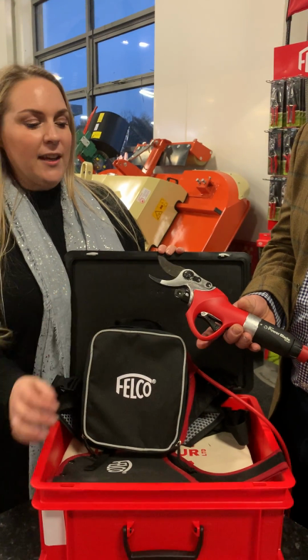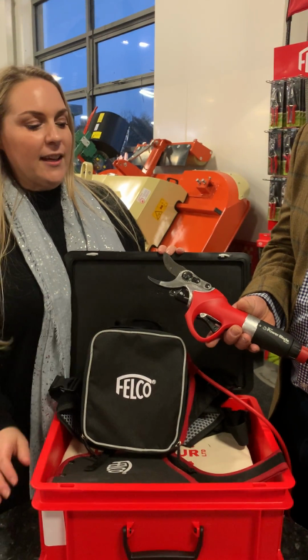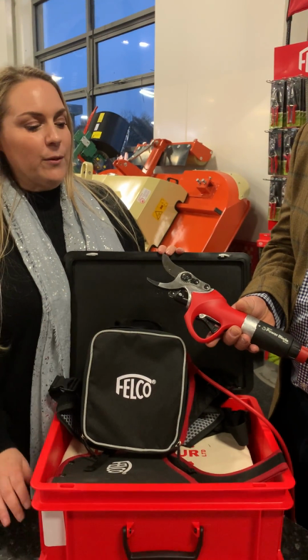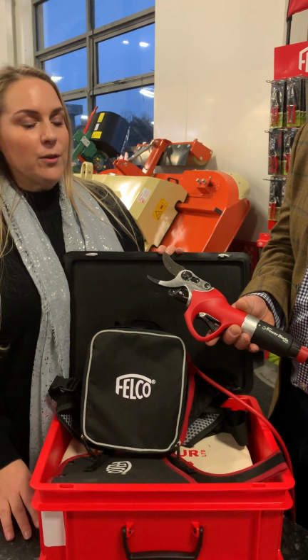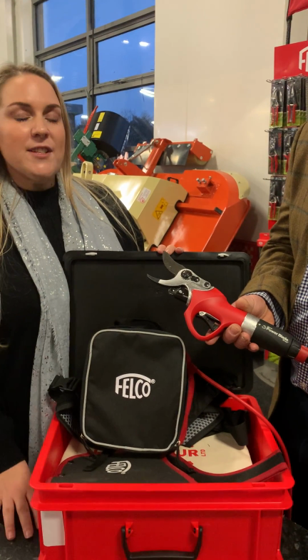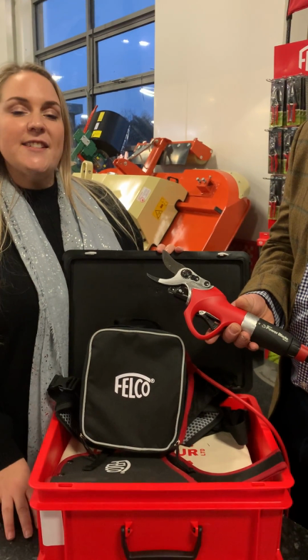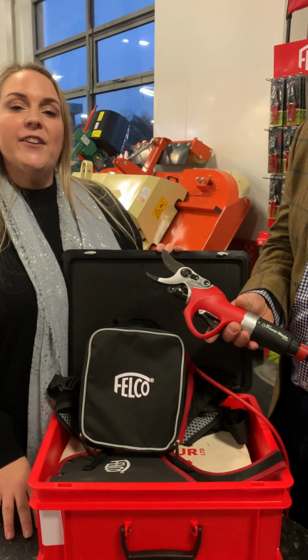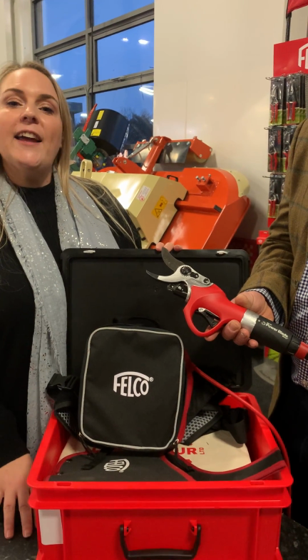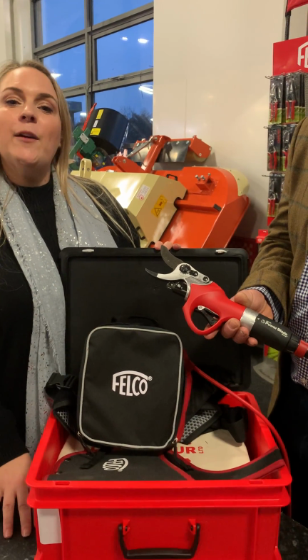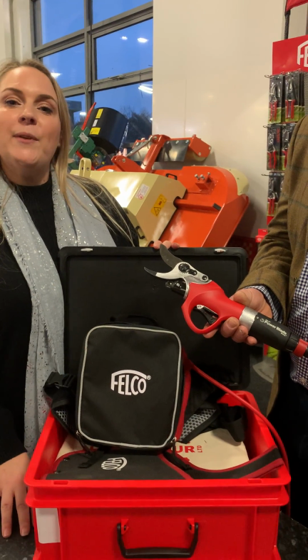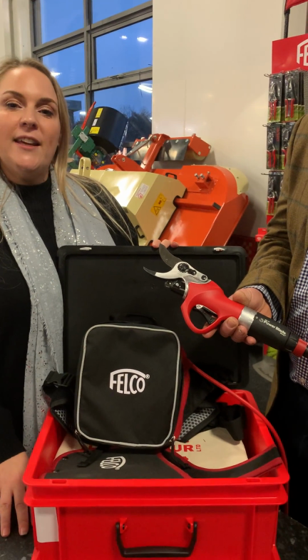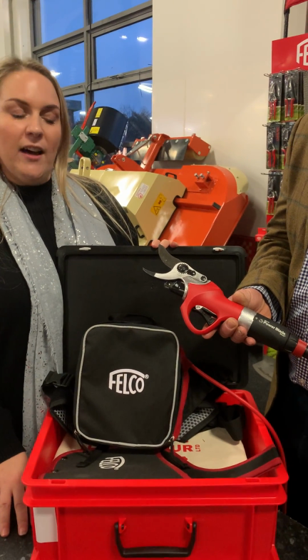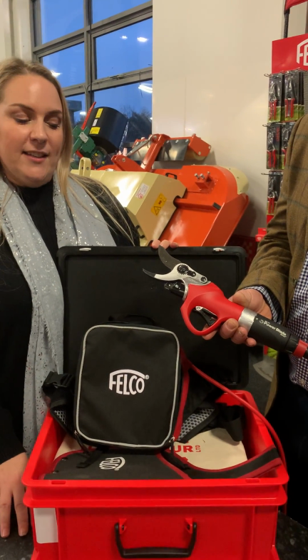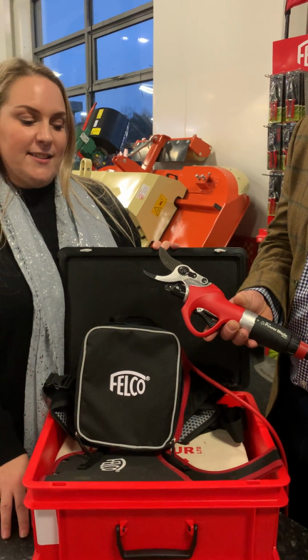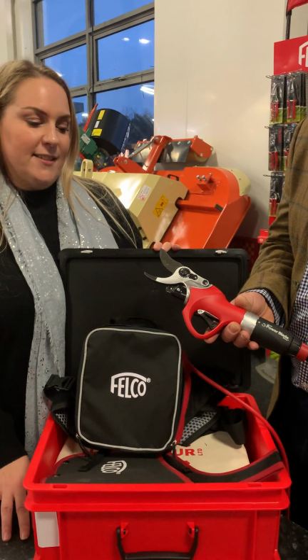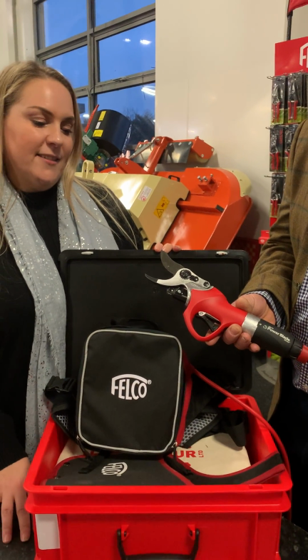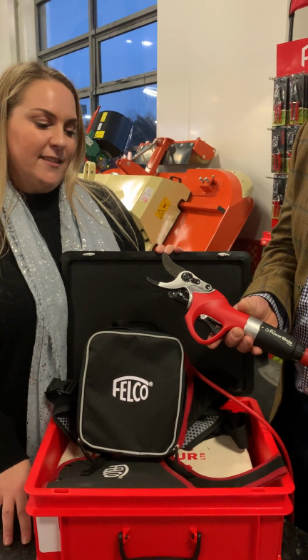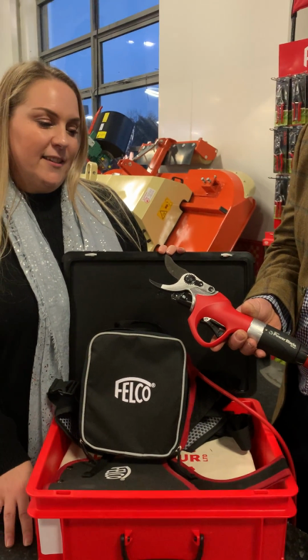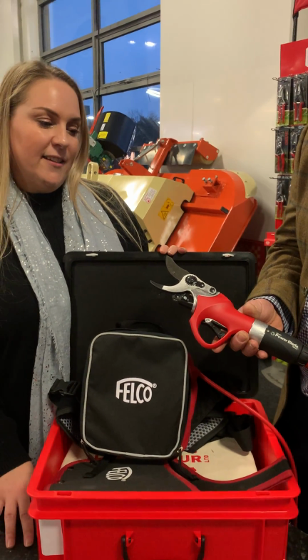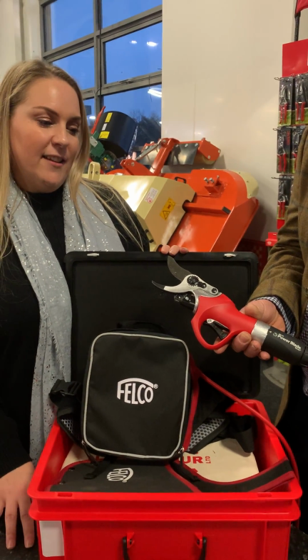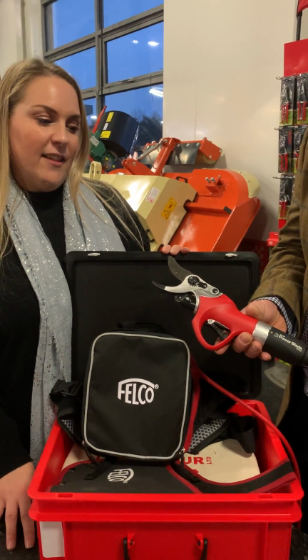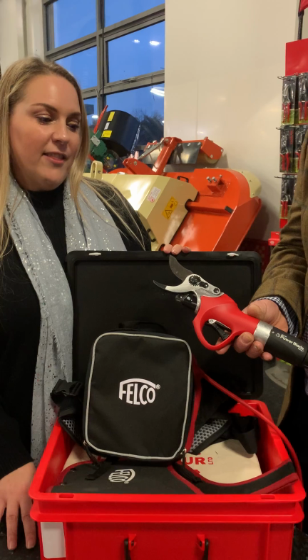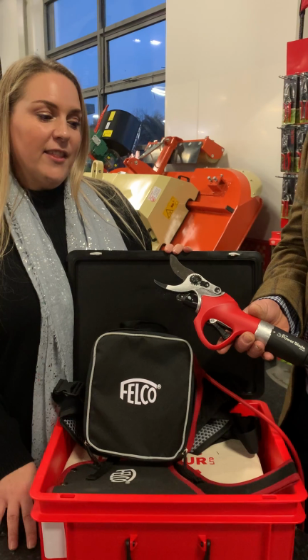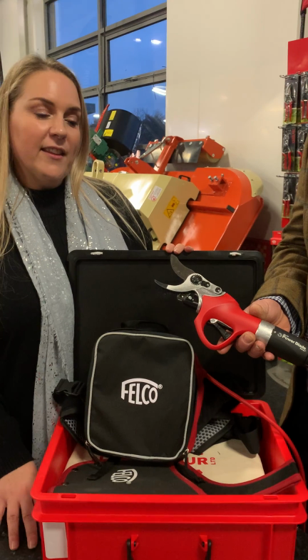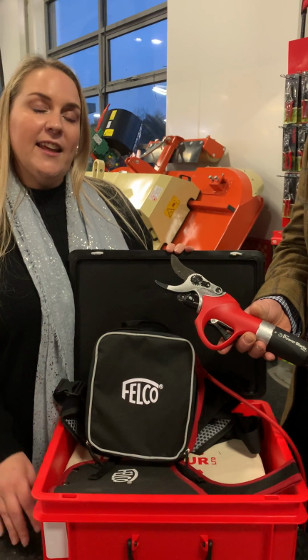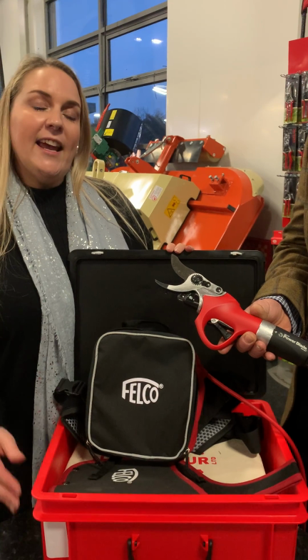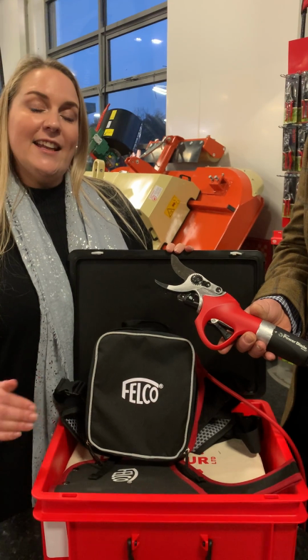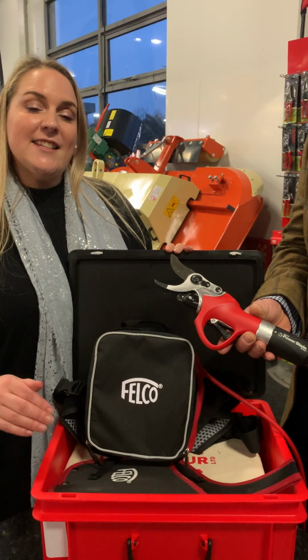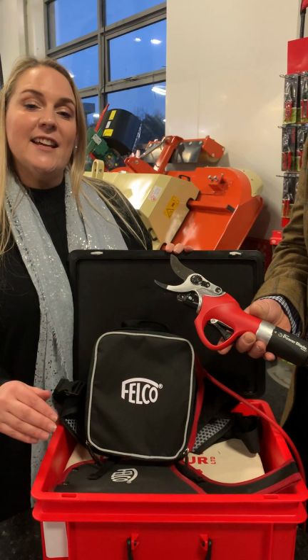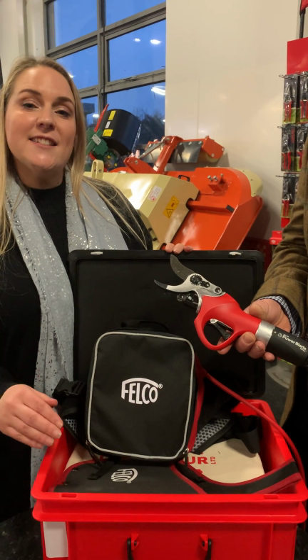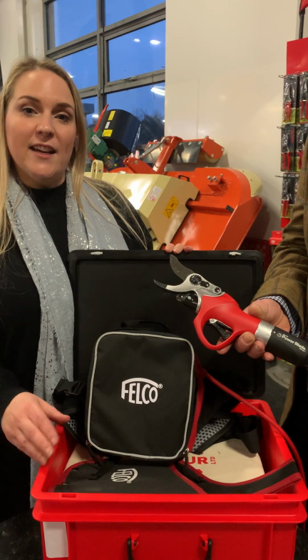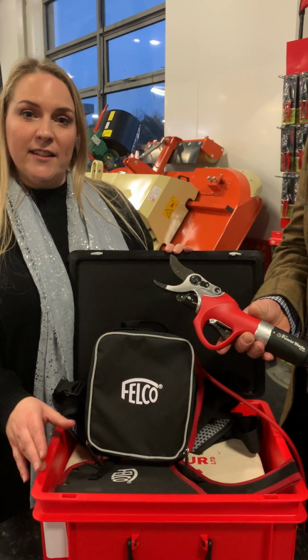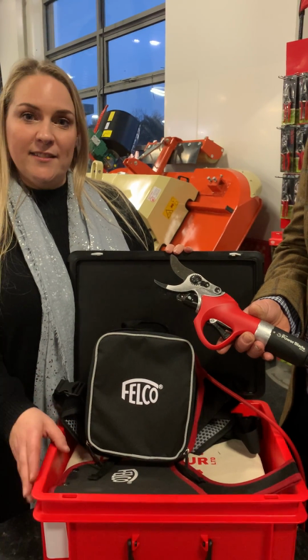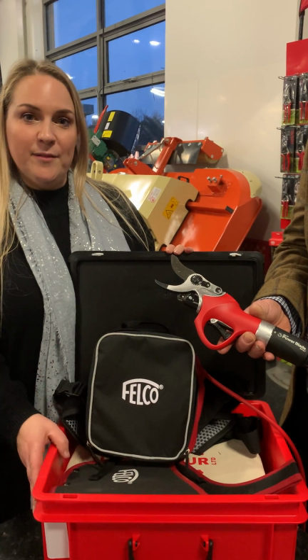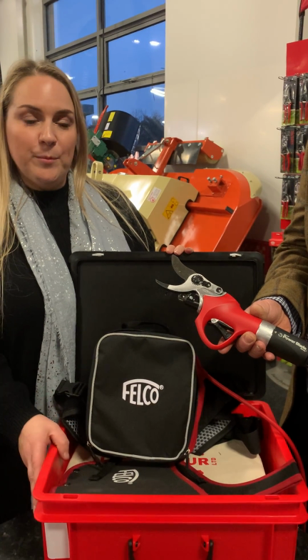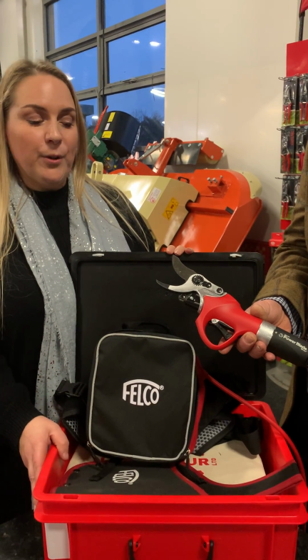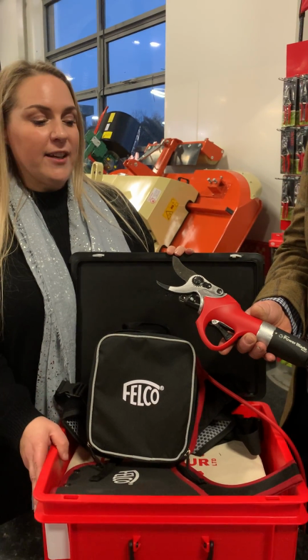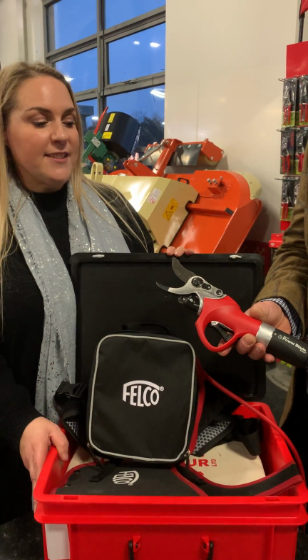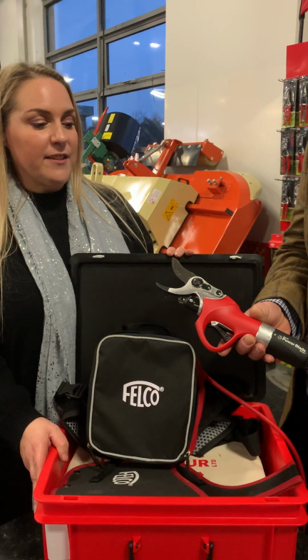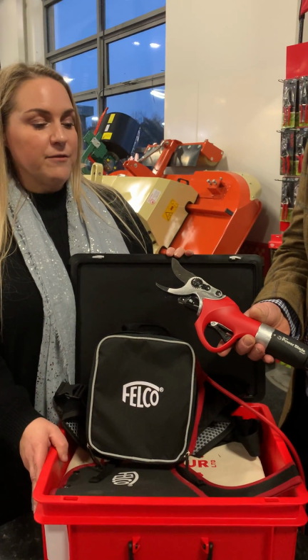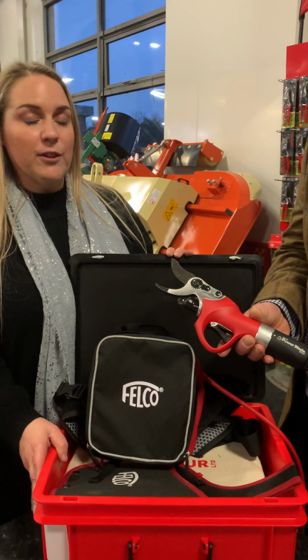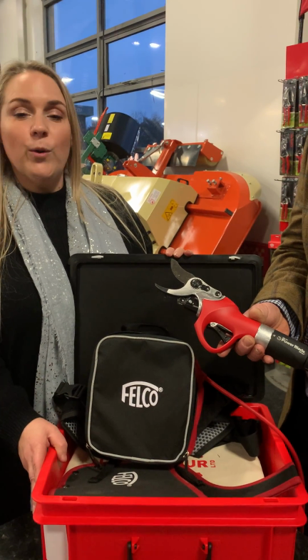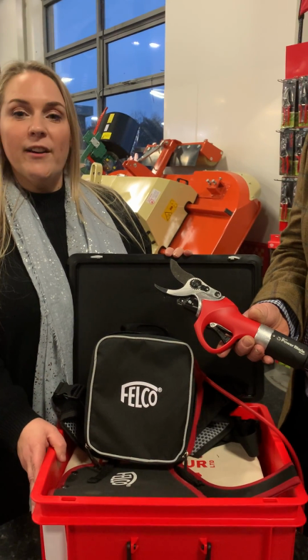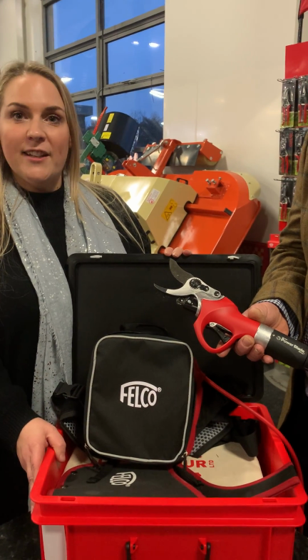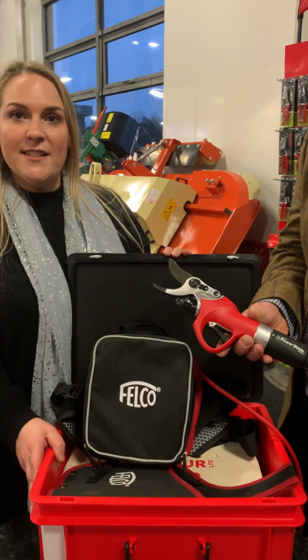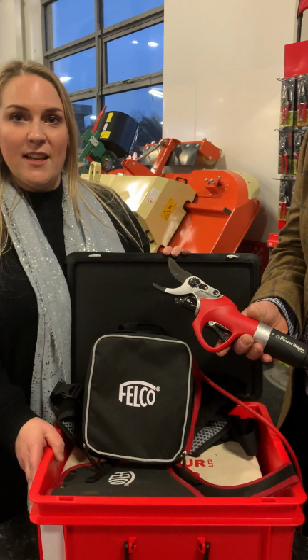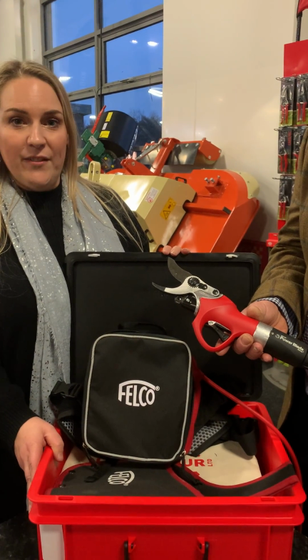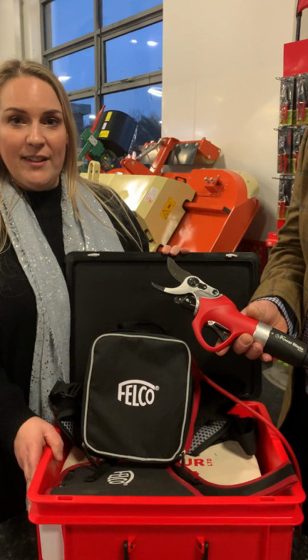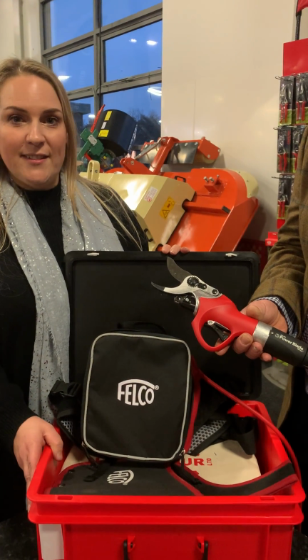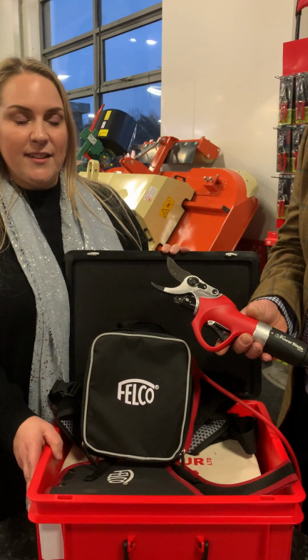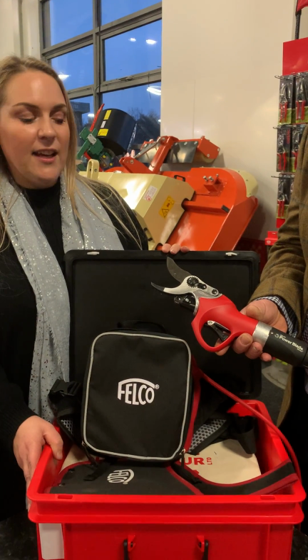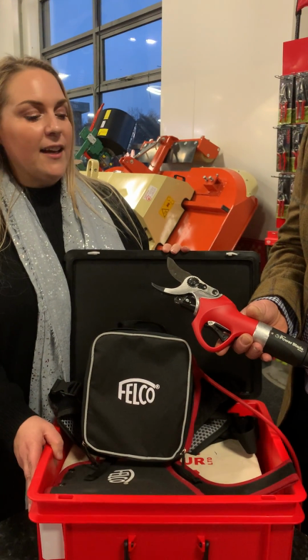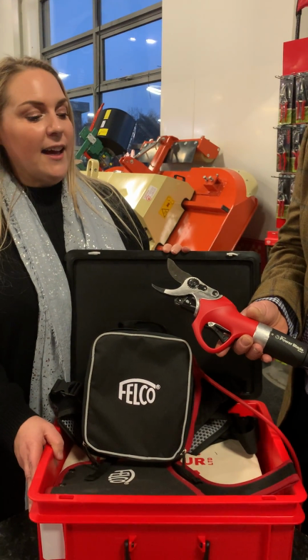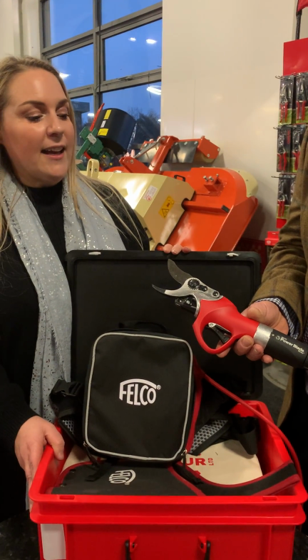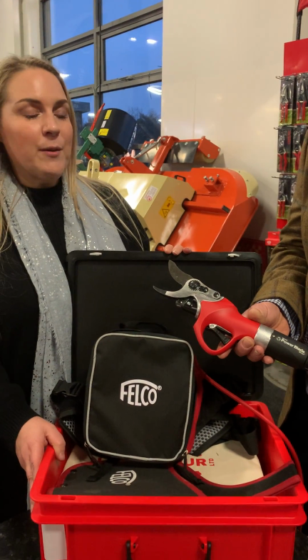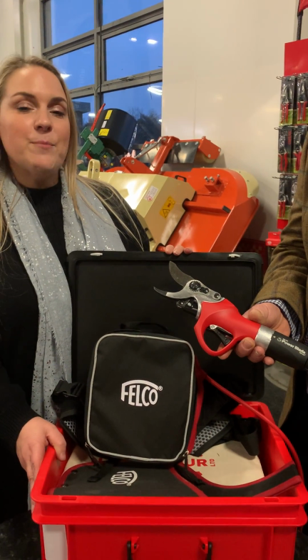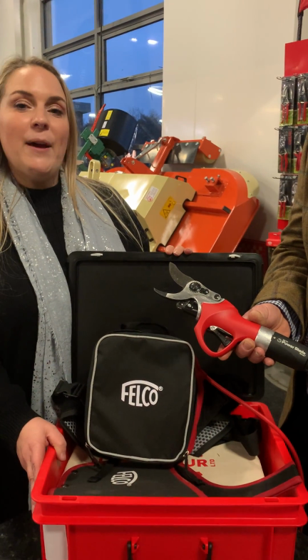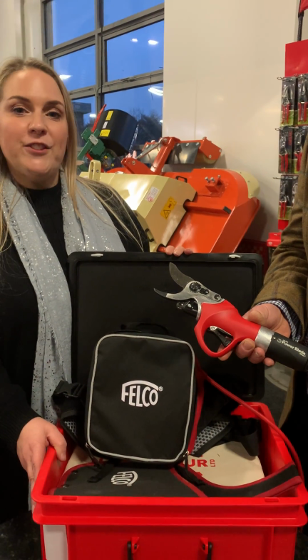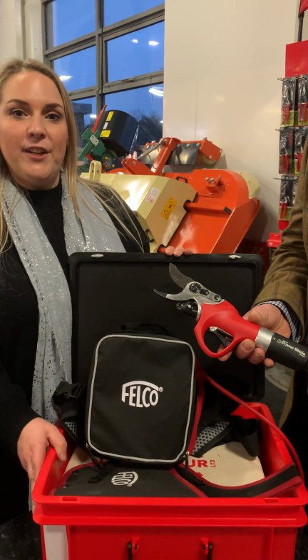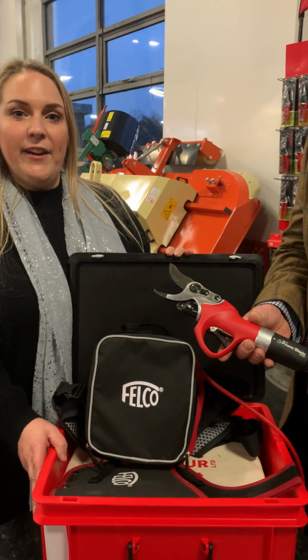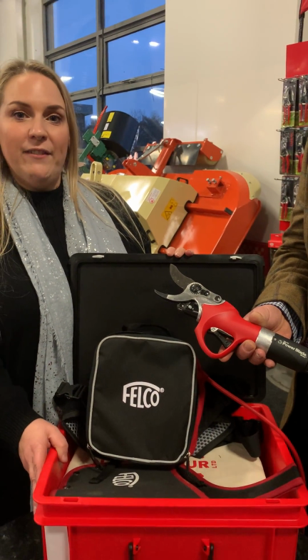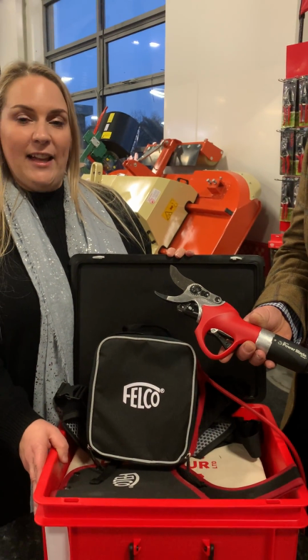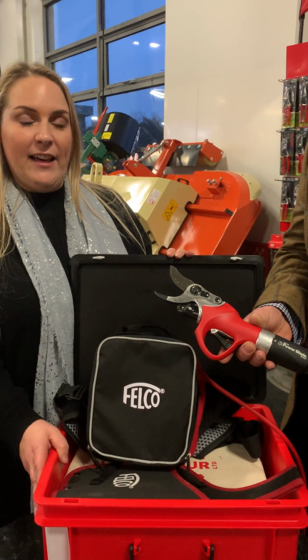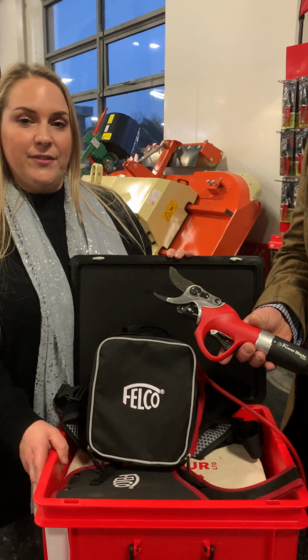It will also tell you how many cuts the handset has done prior to requiring a service, and how much battery we have left.